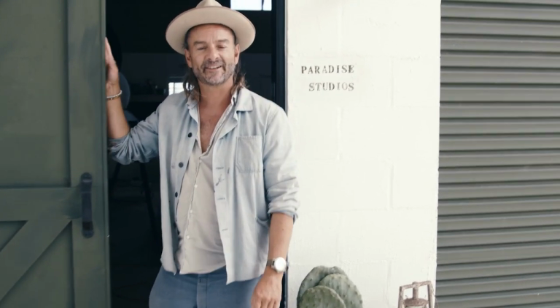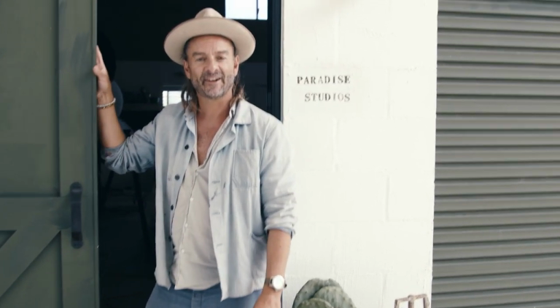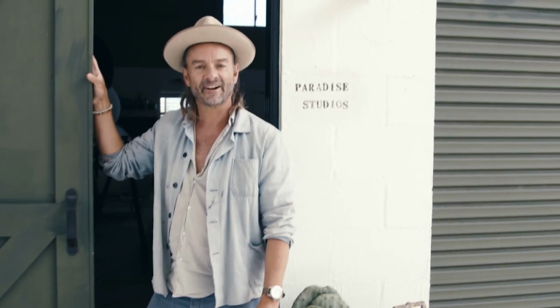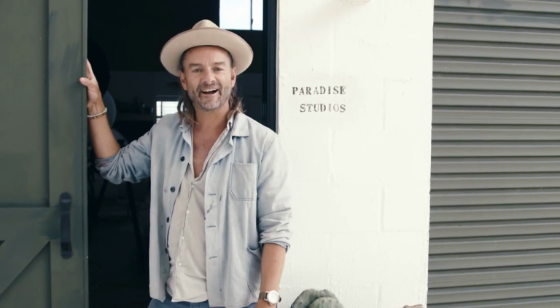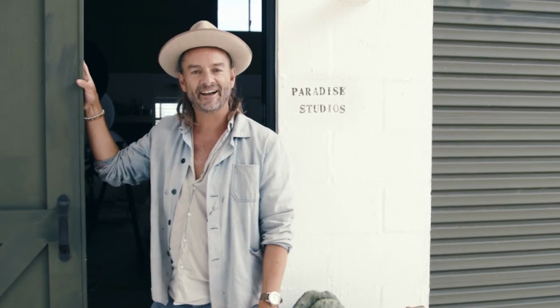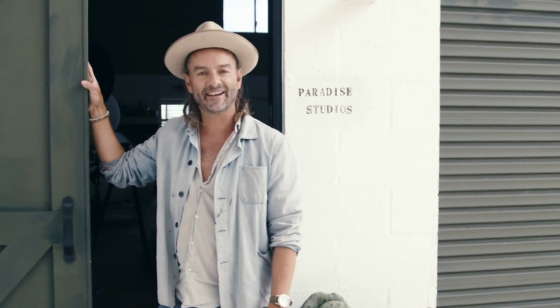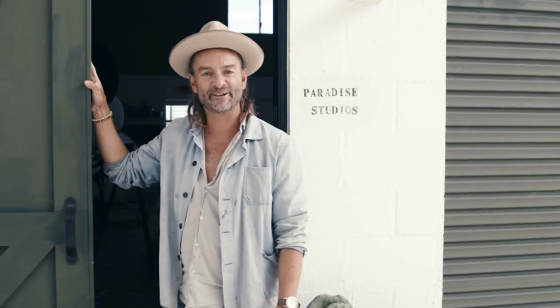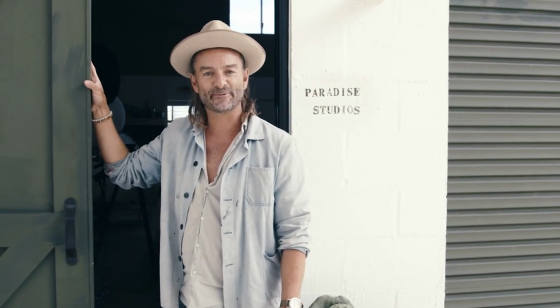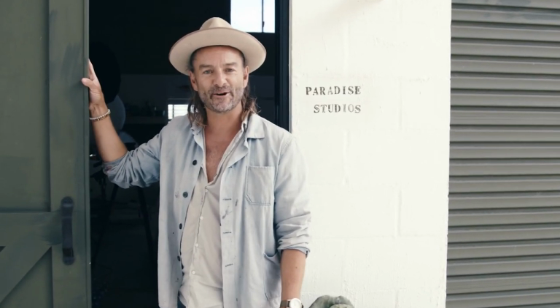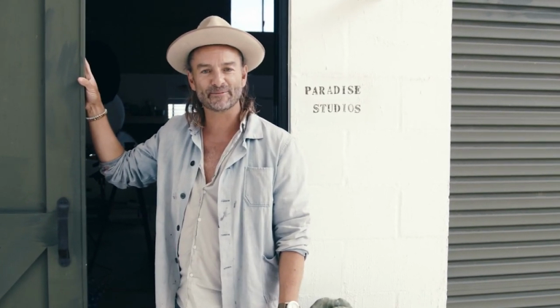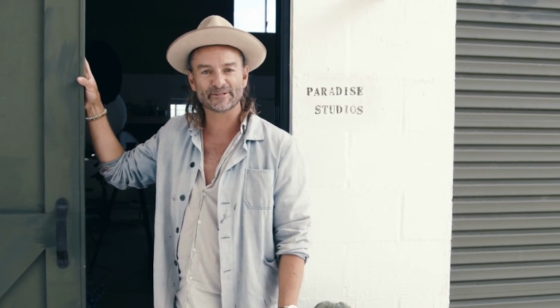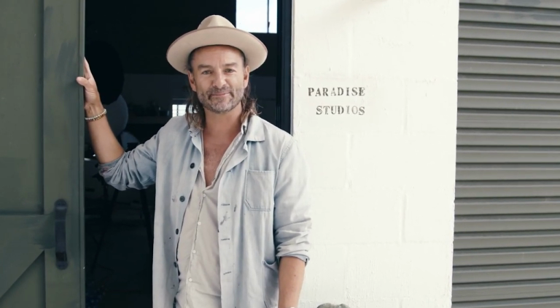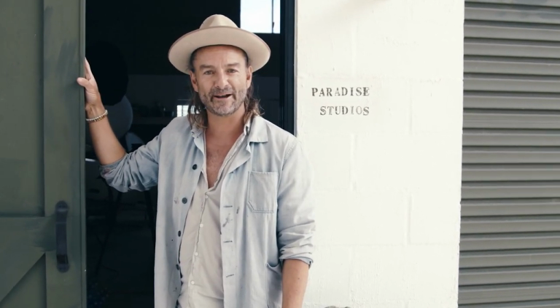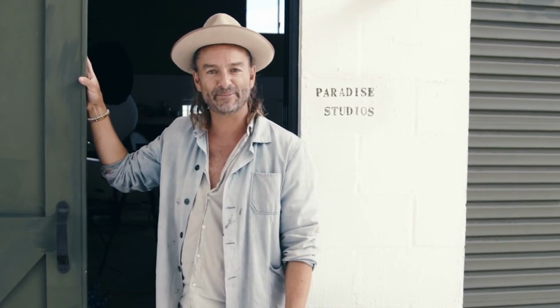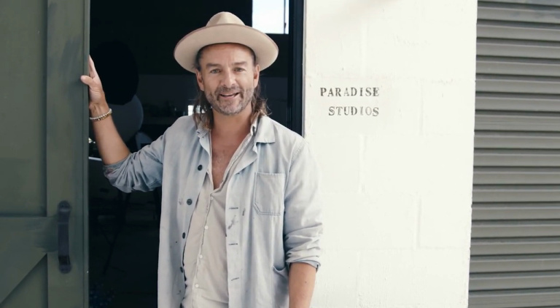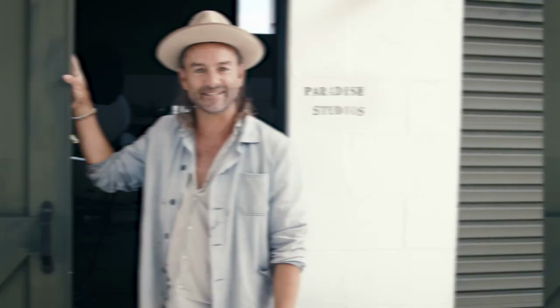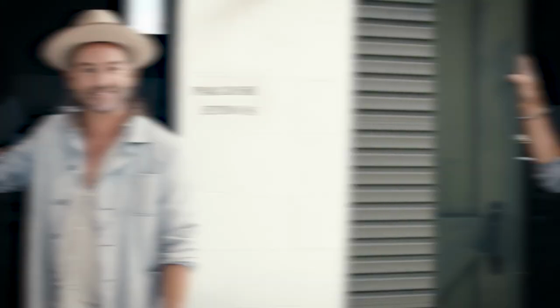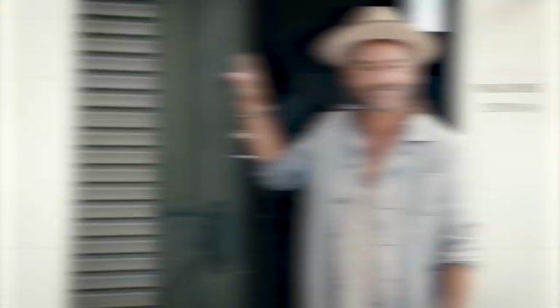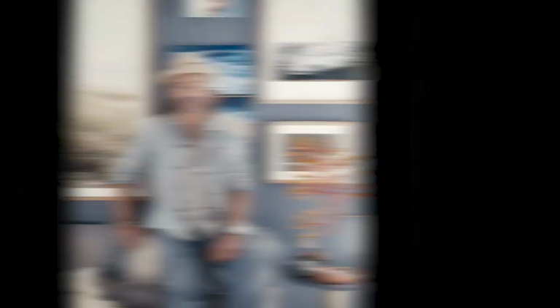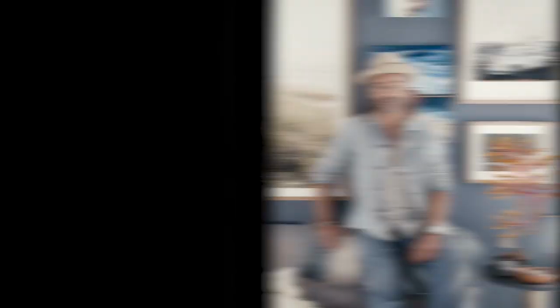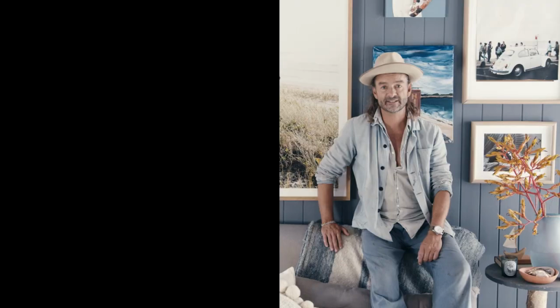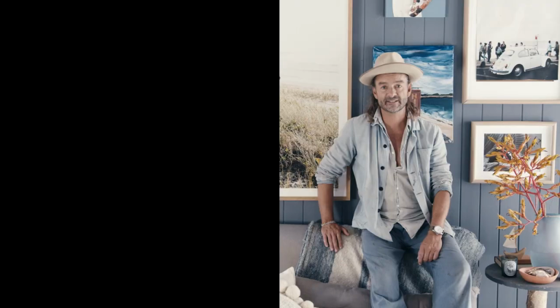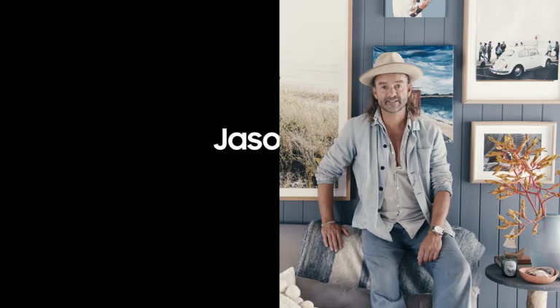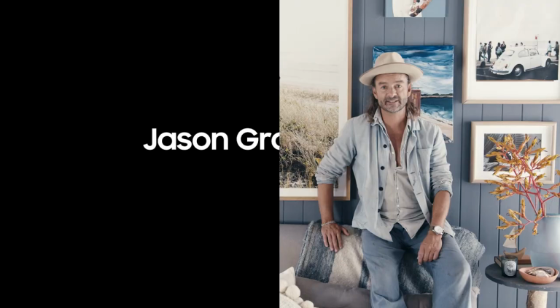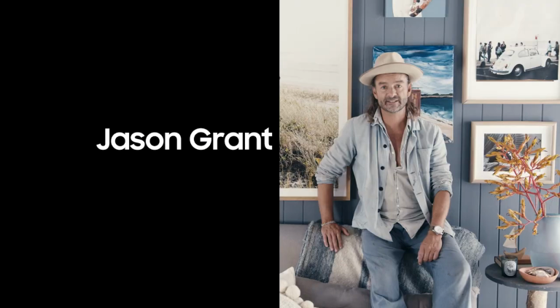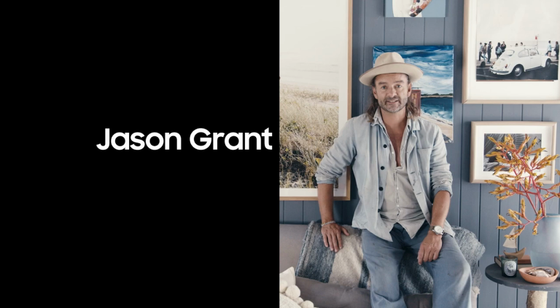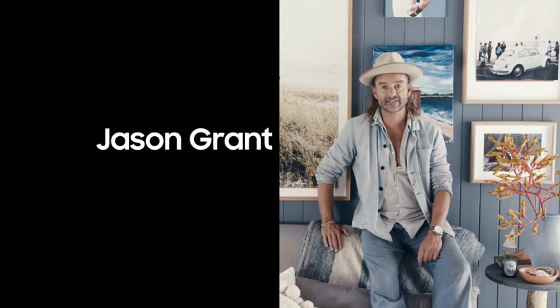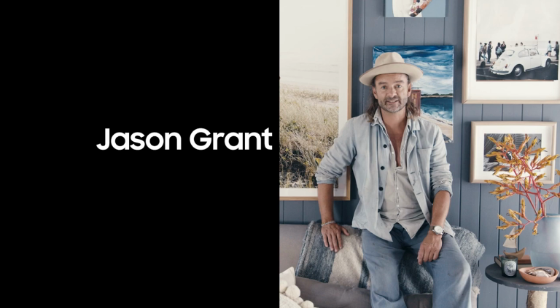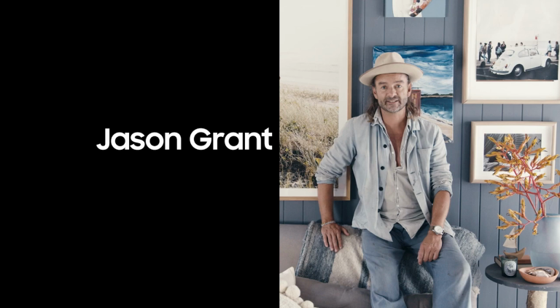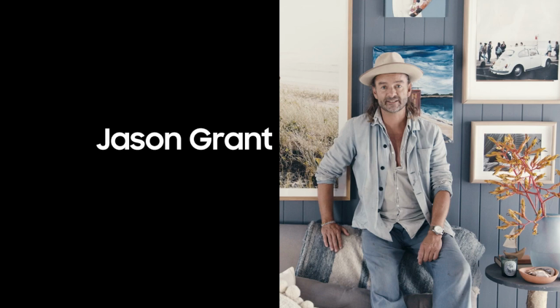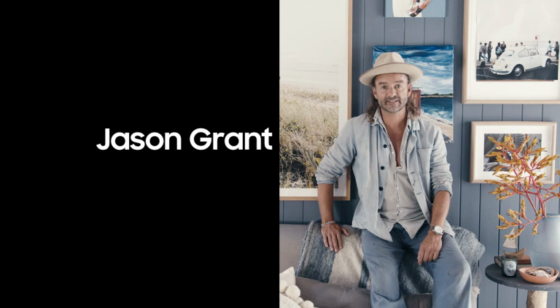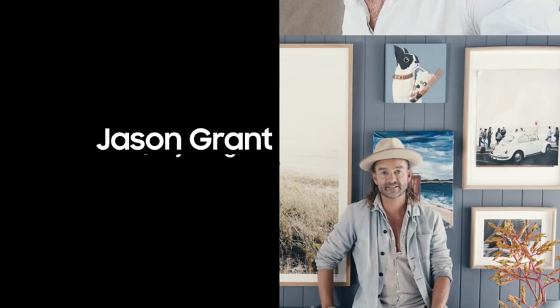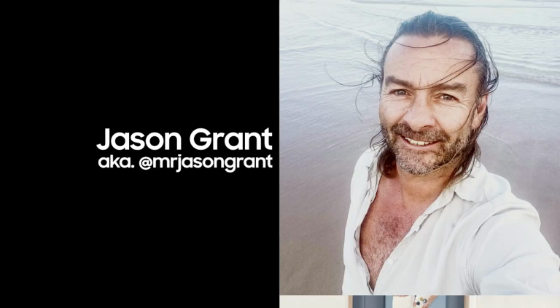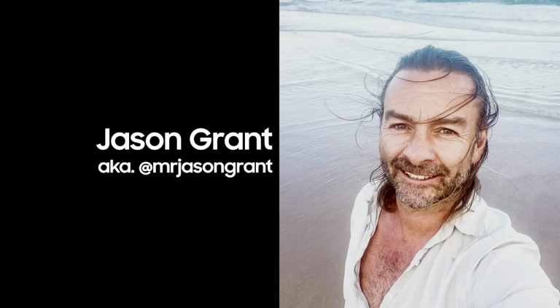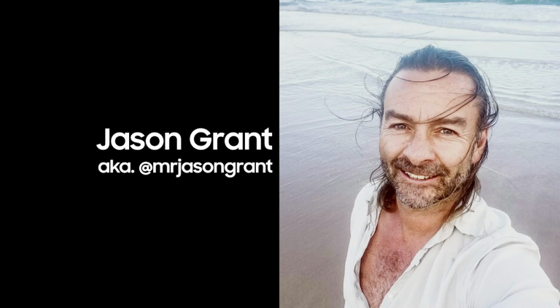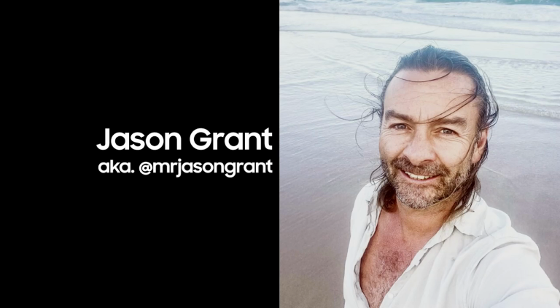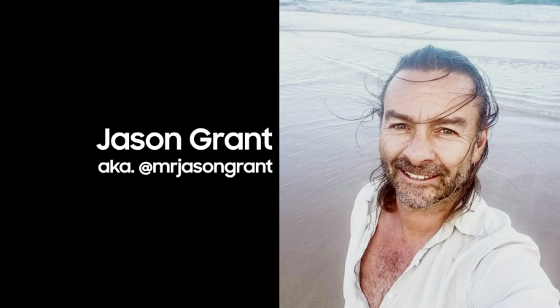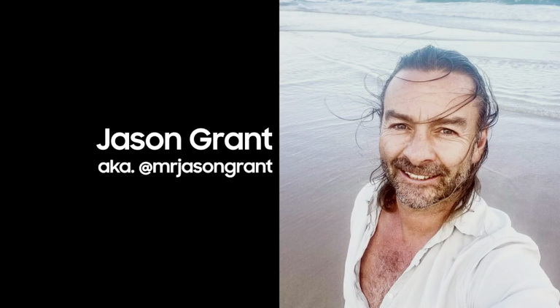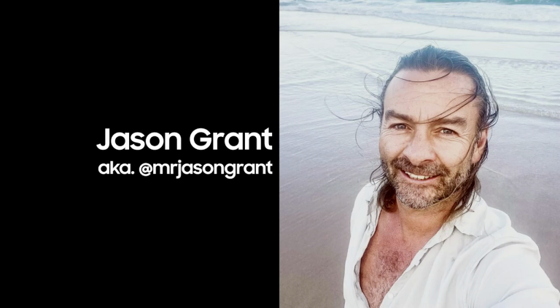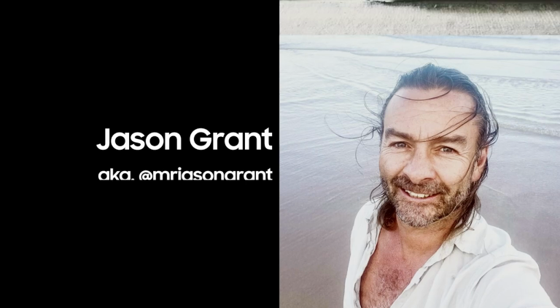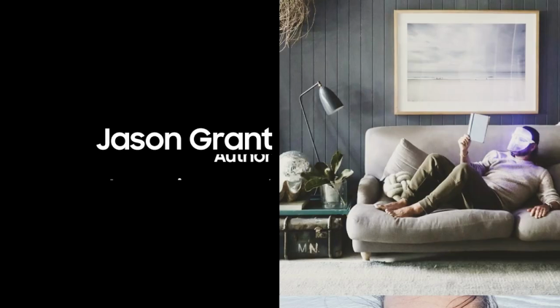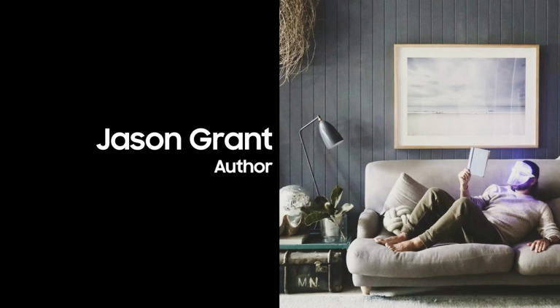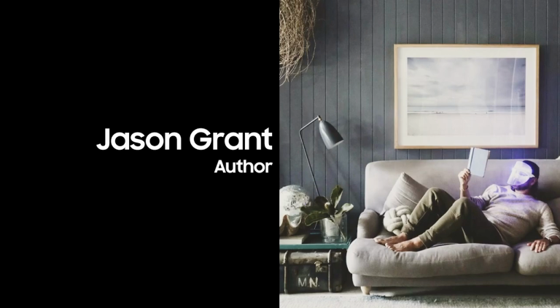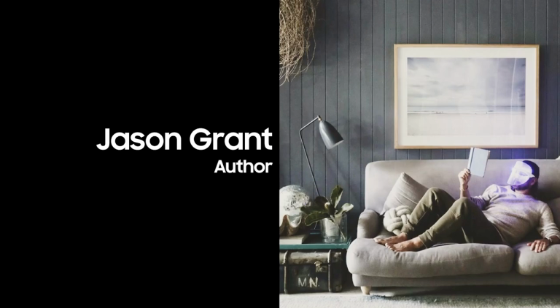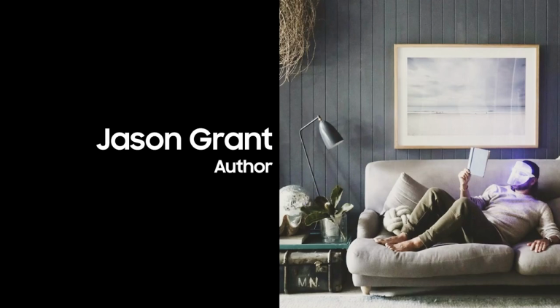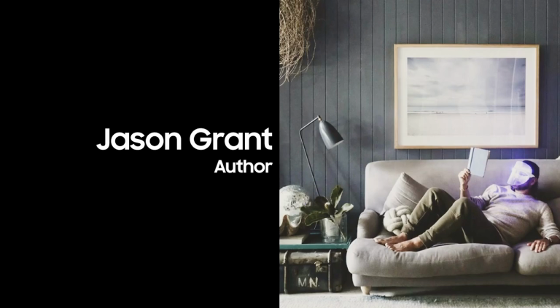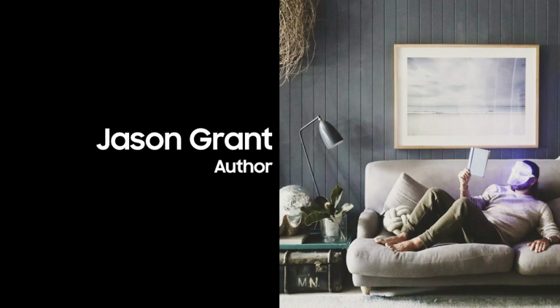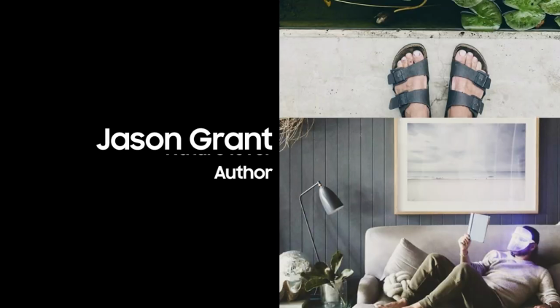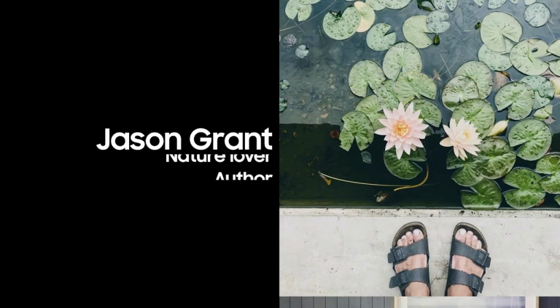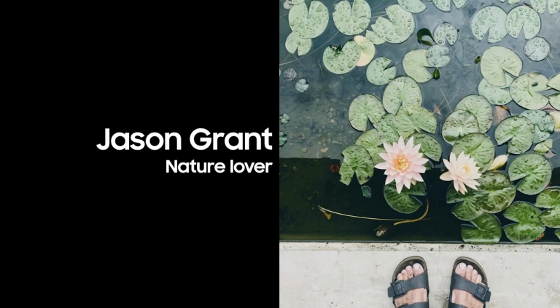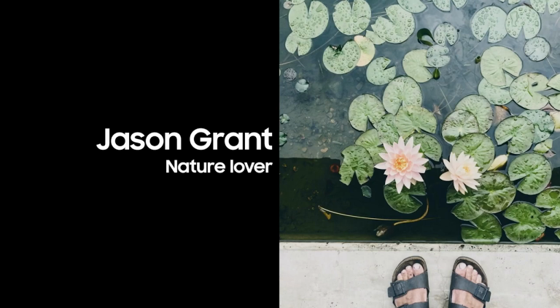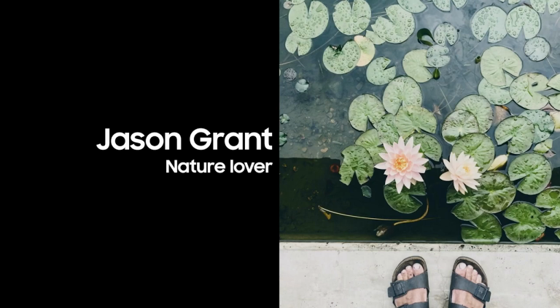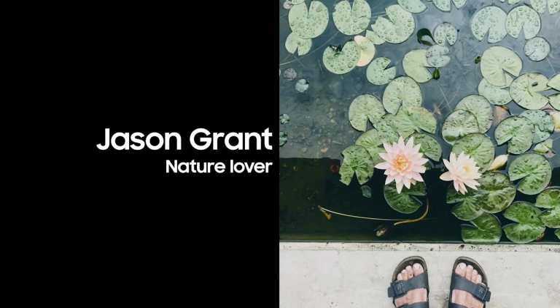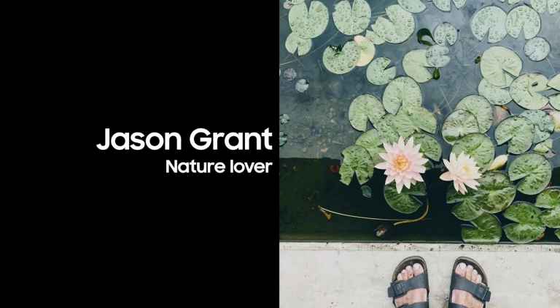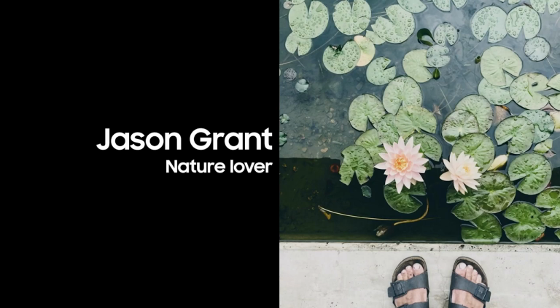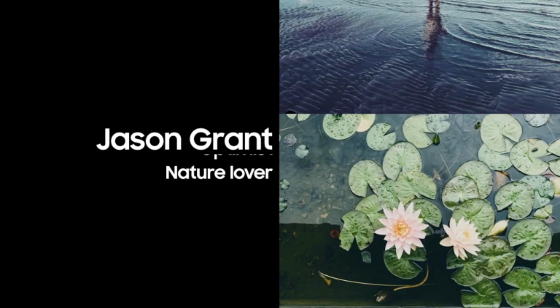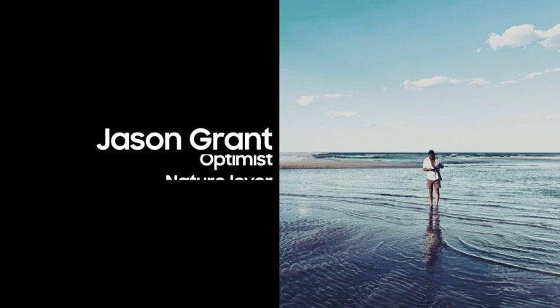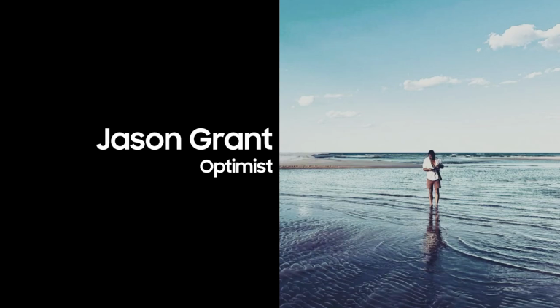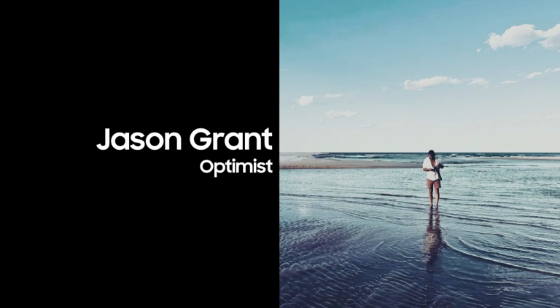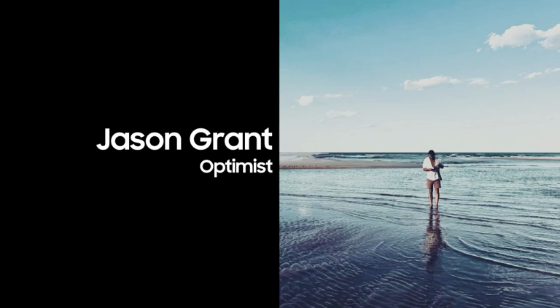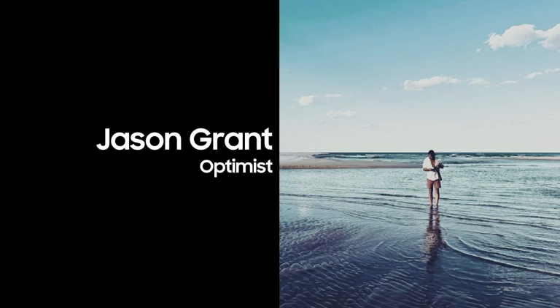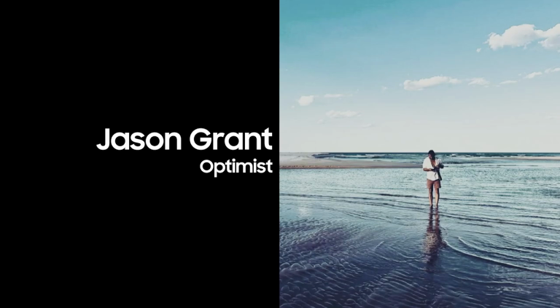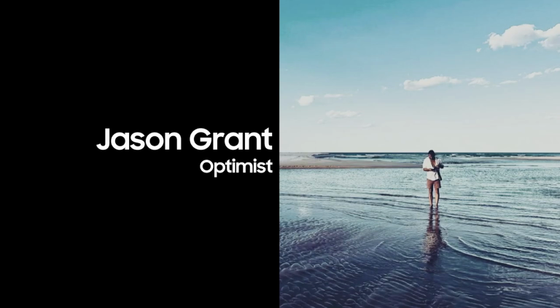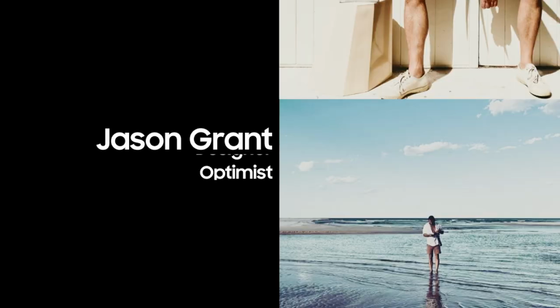Hi, welcome to my place. I'm an author, designer, nature lover, and interior stylist.